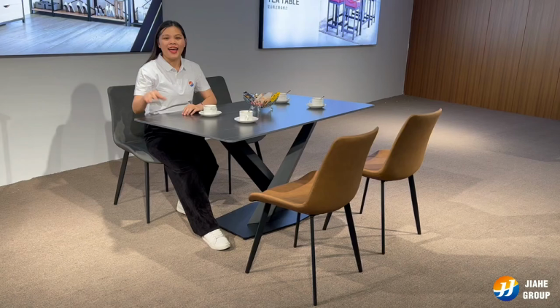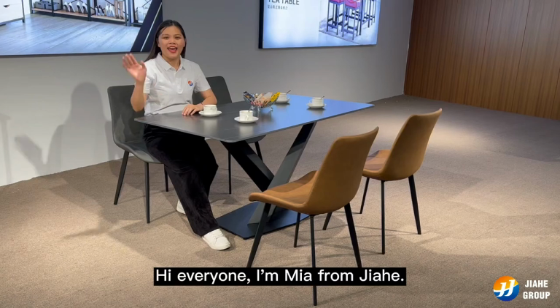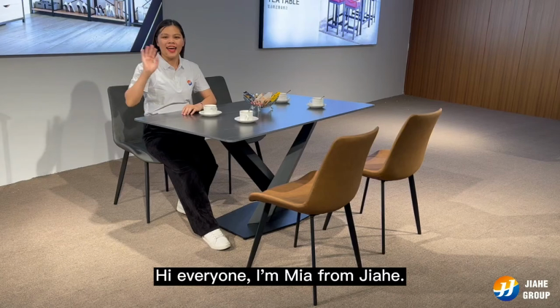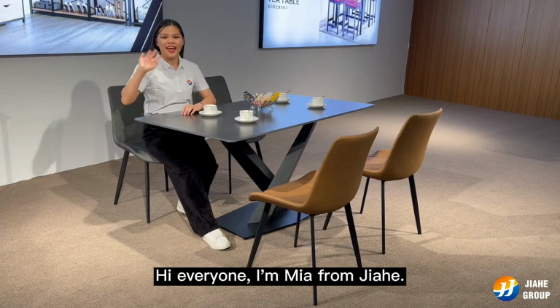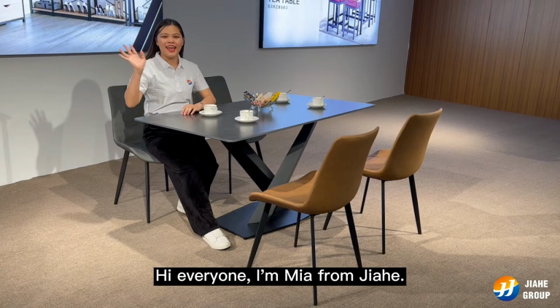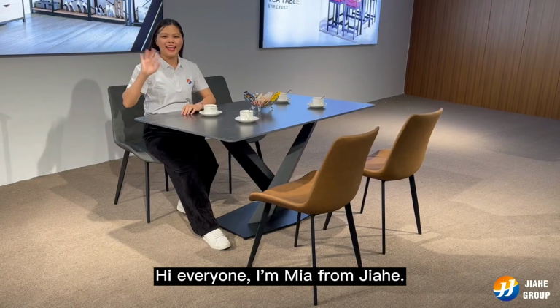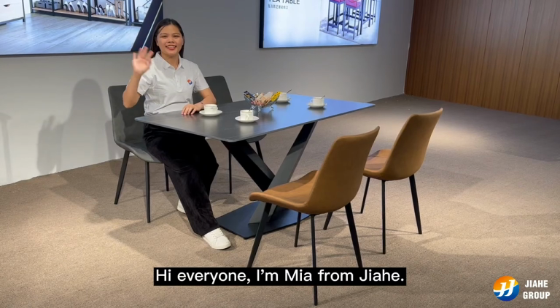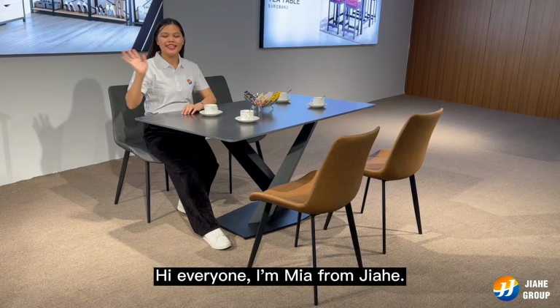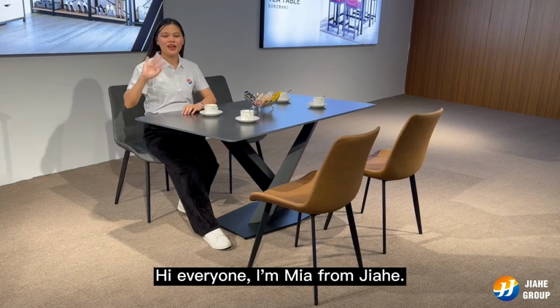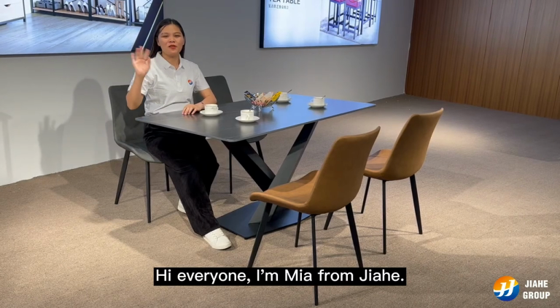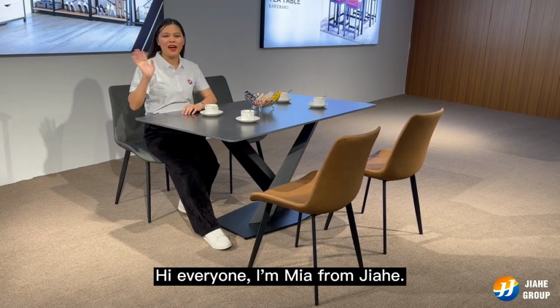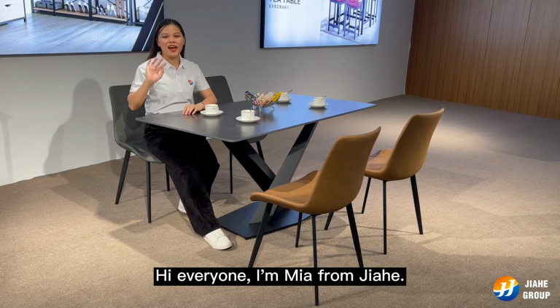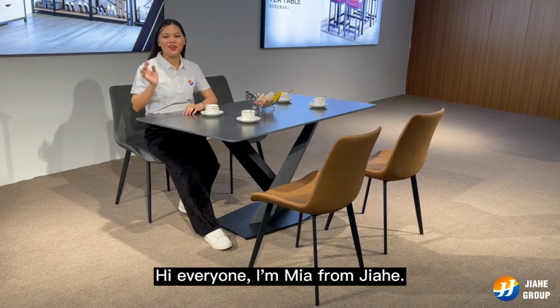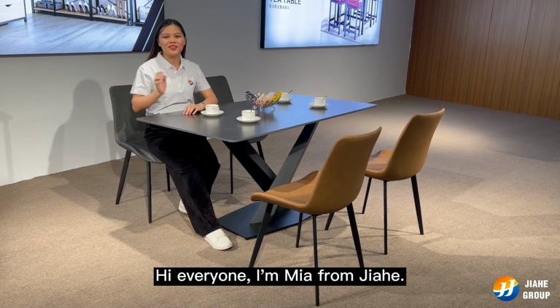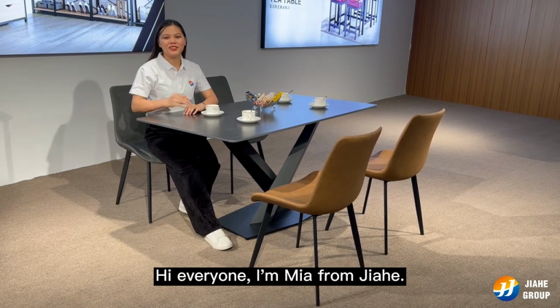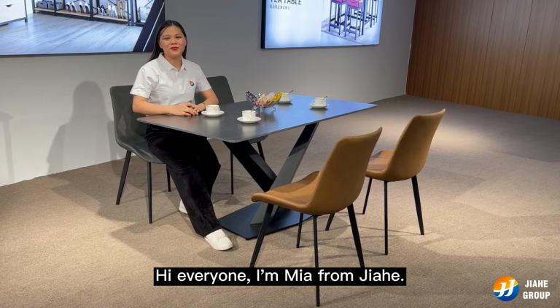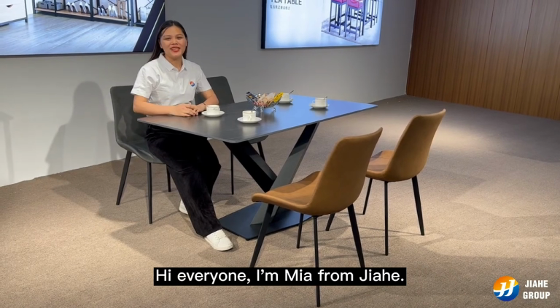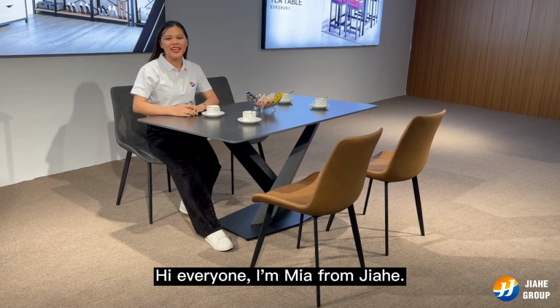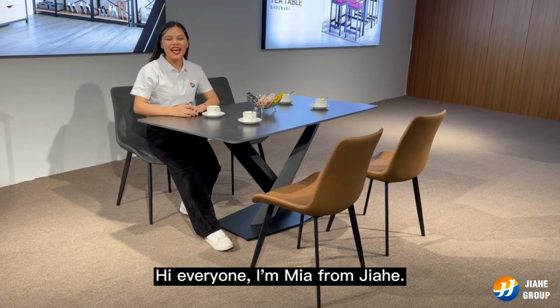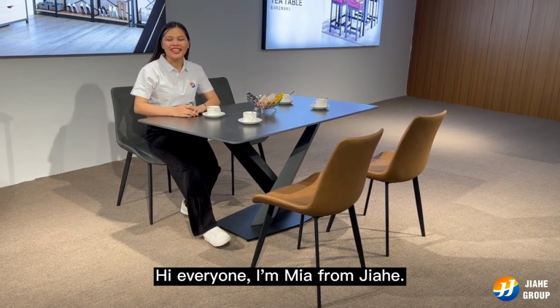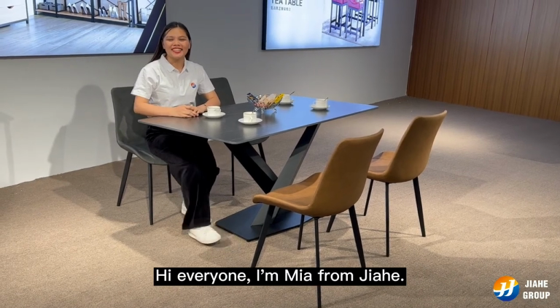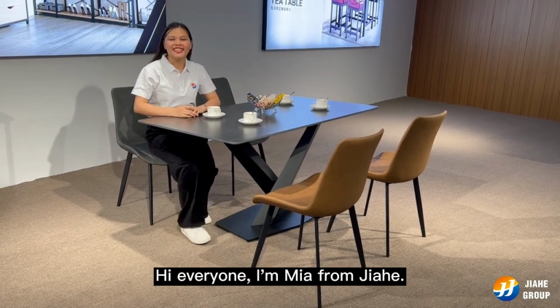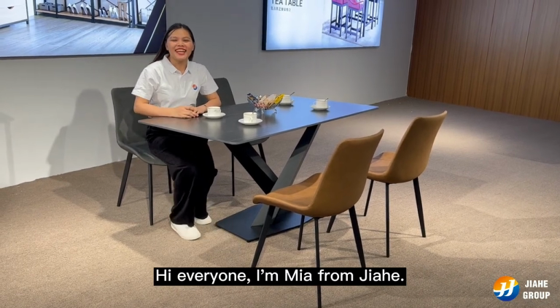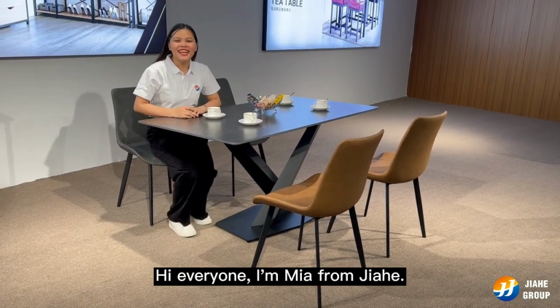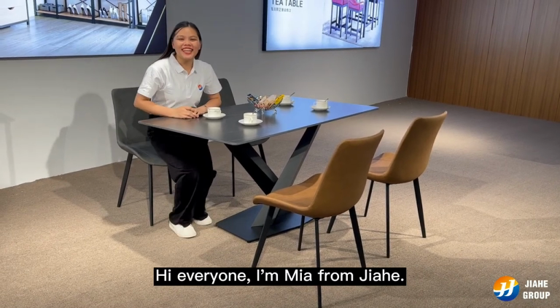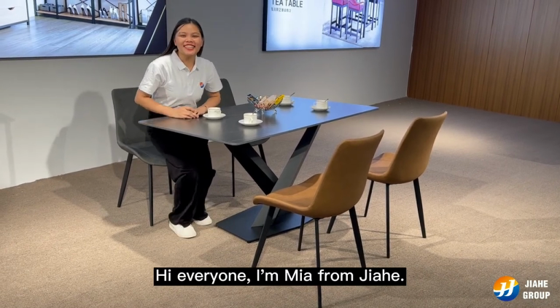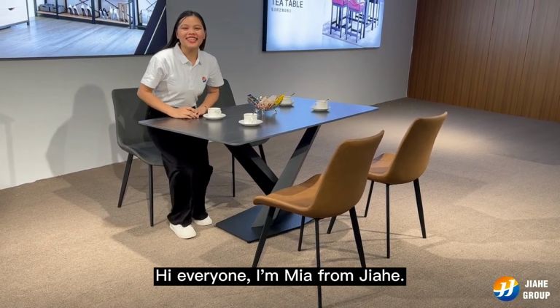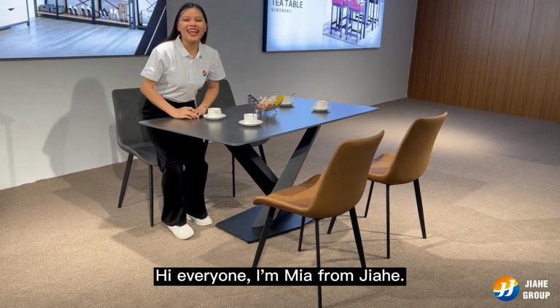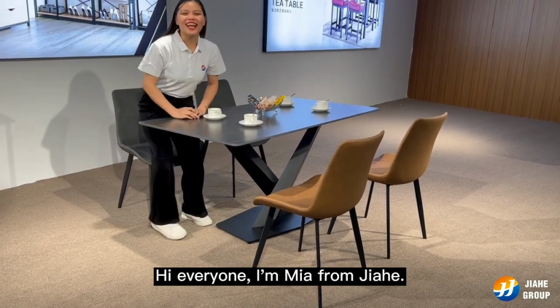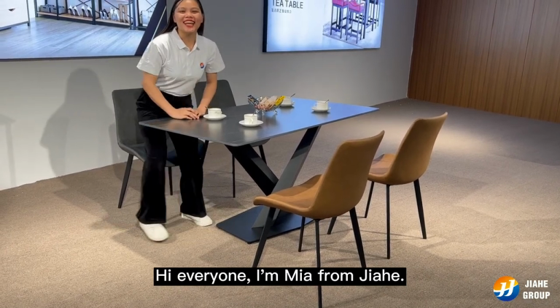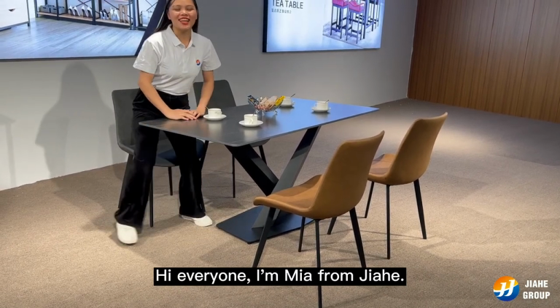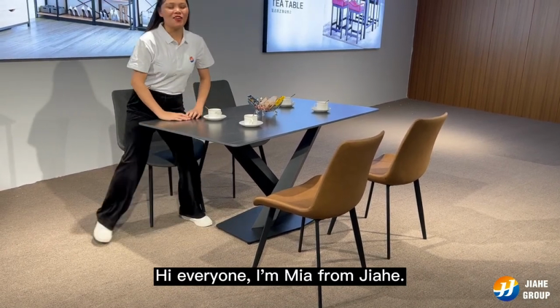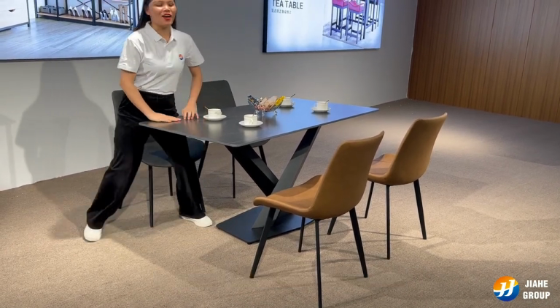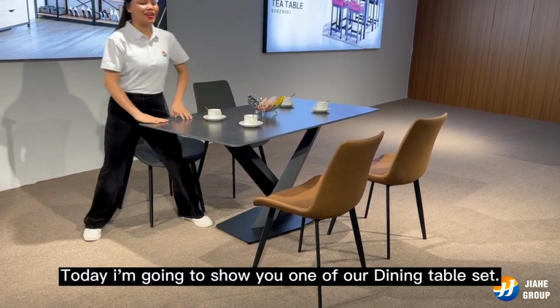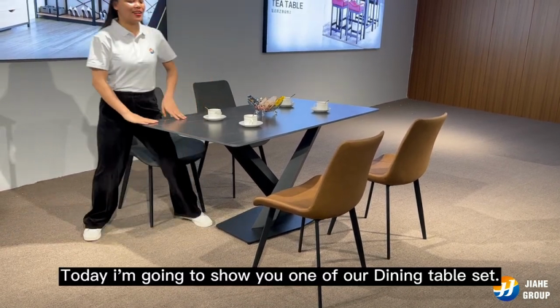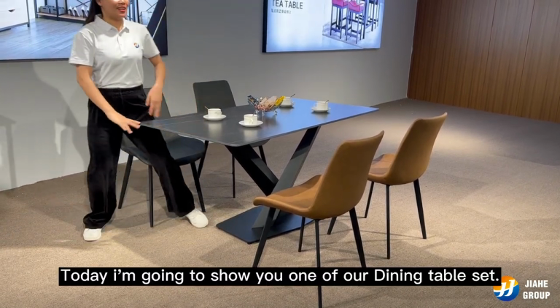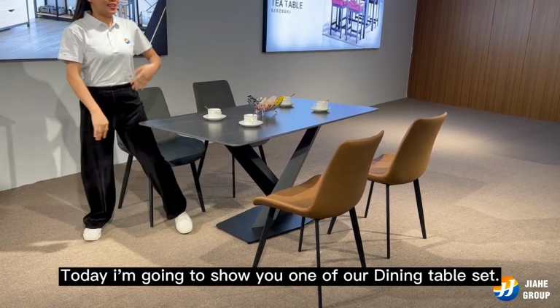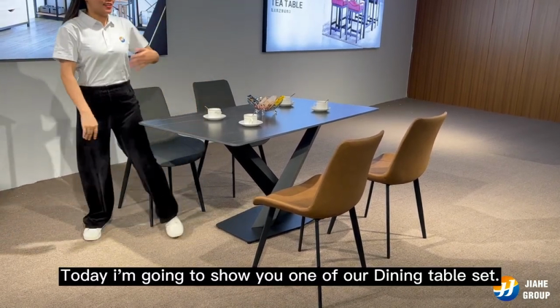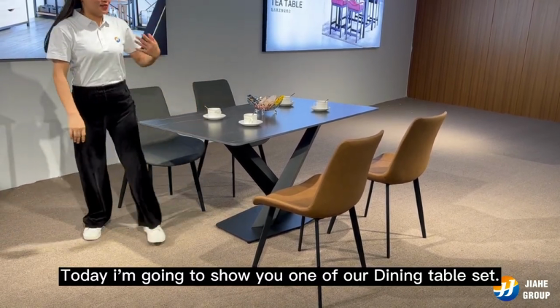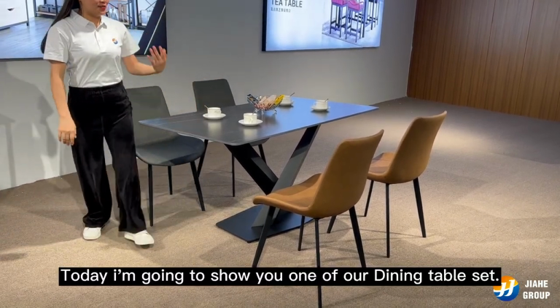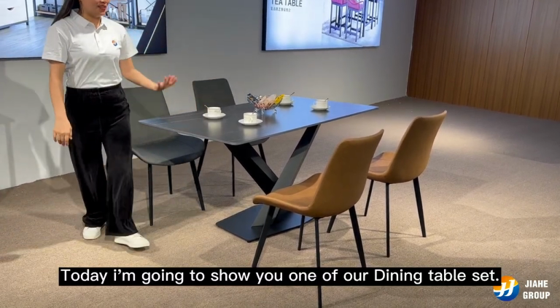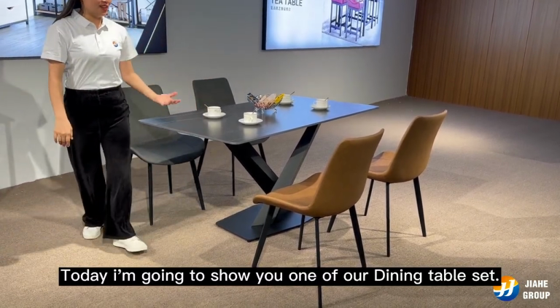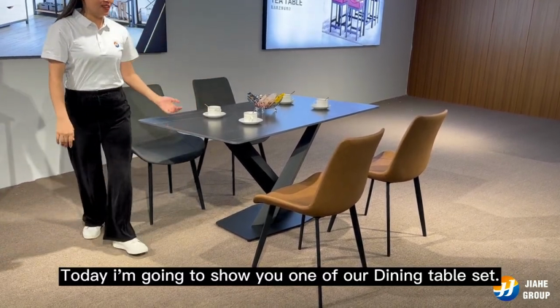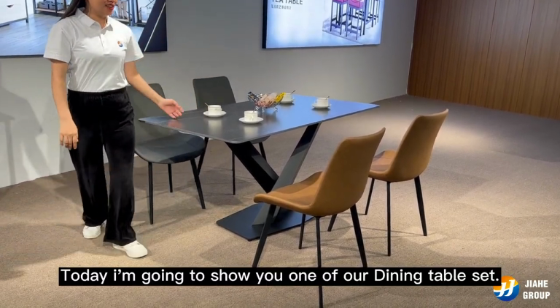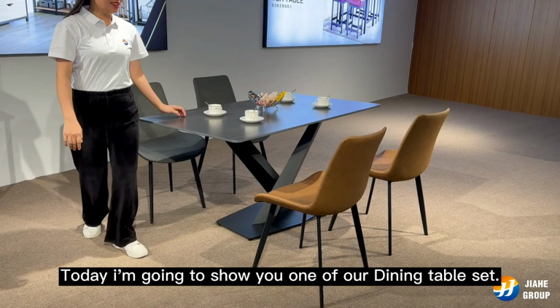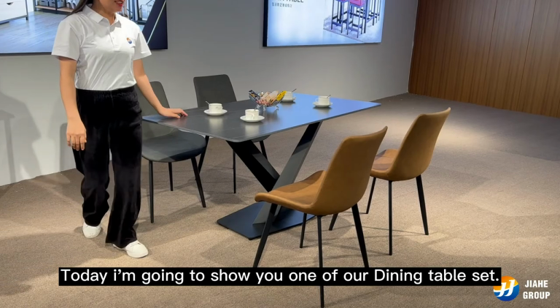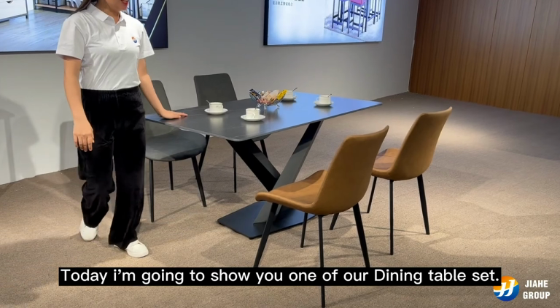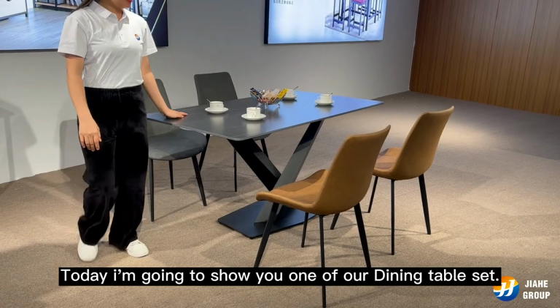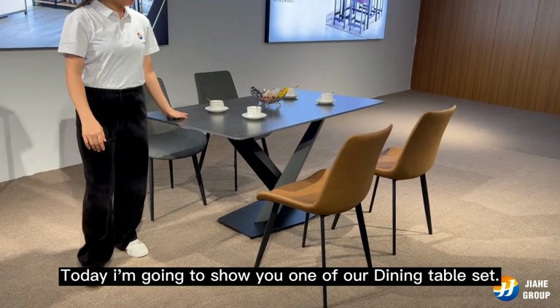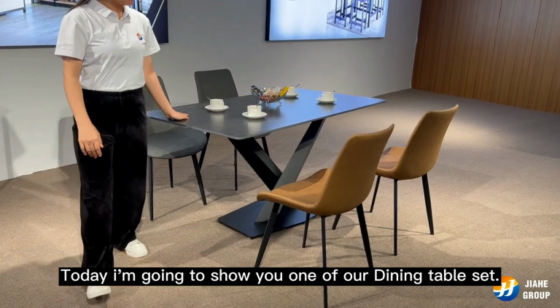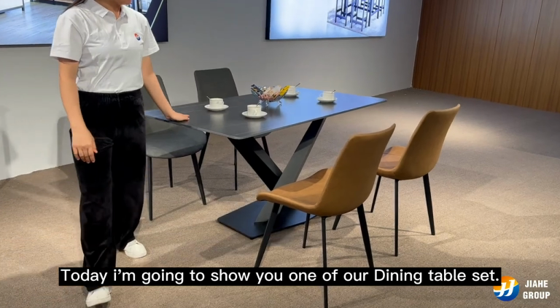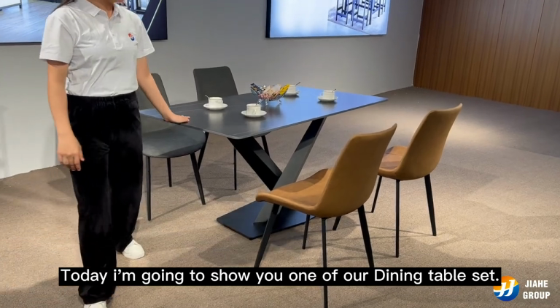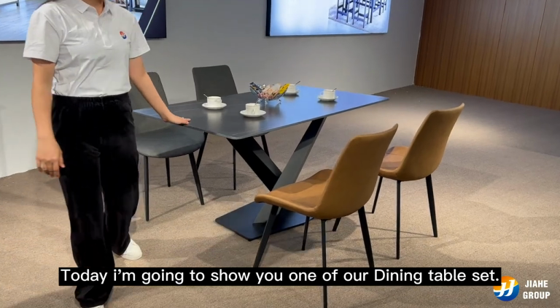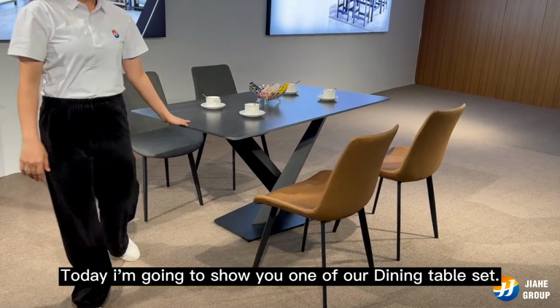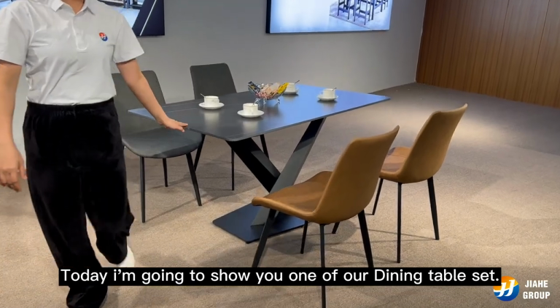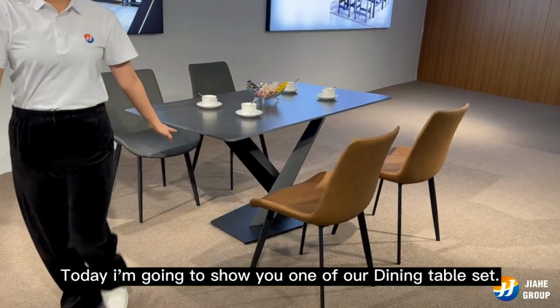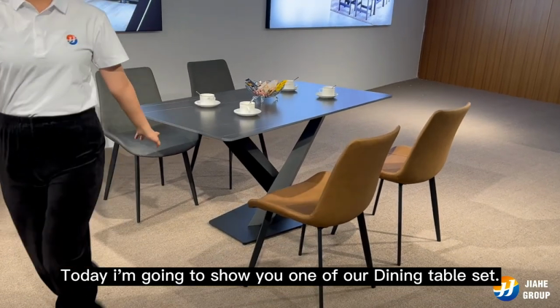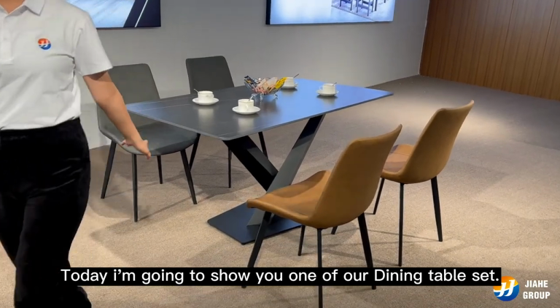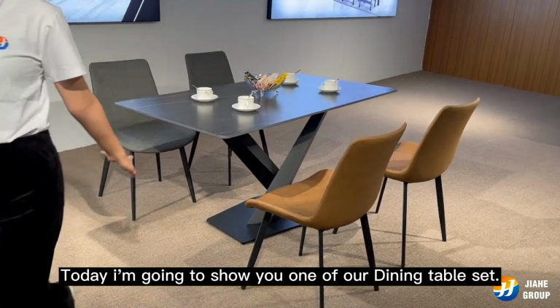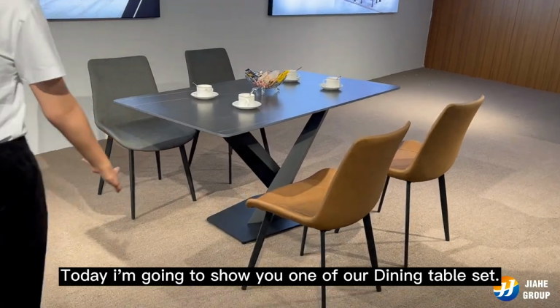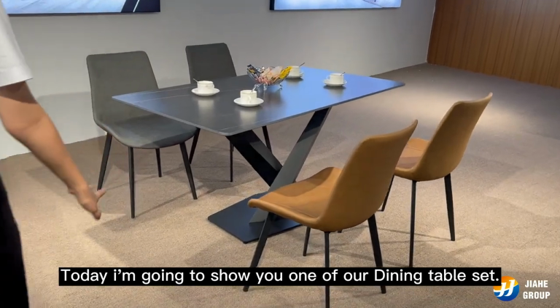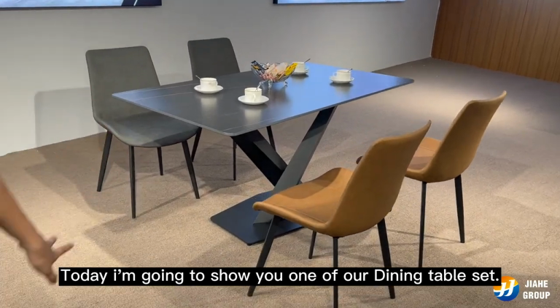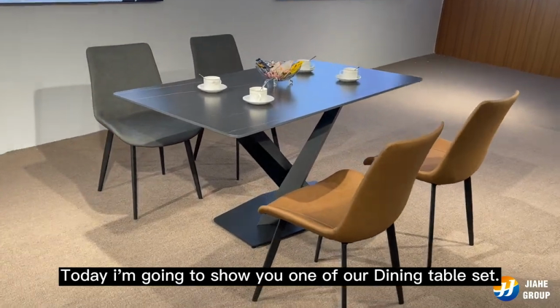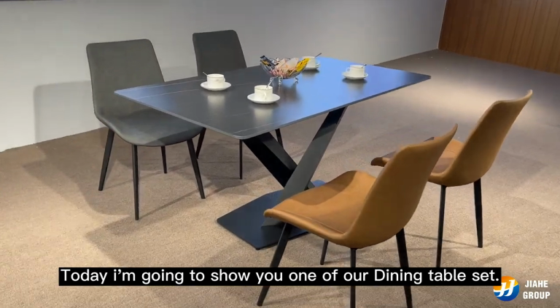Hi everyone, I'm Mia from Jahe. Today I'm going to show you one of our dining table sets.